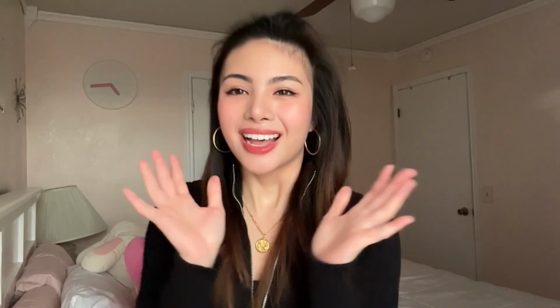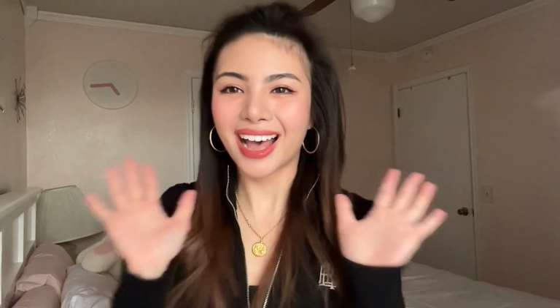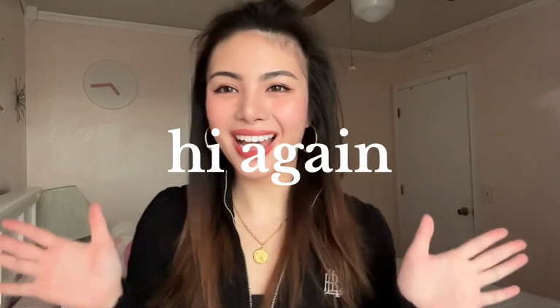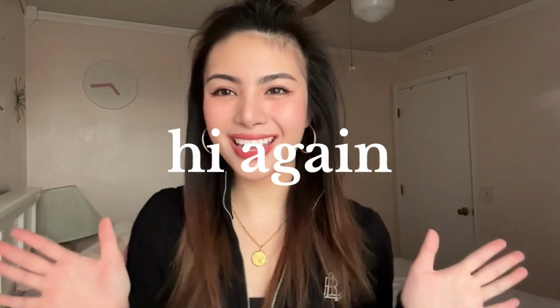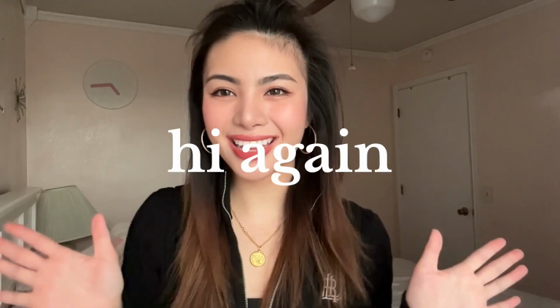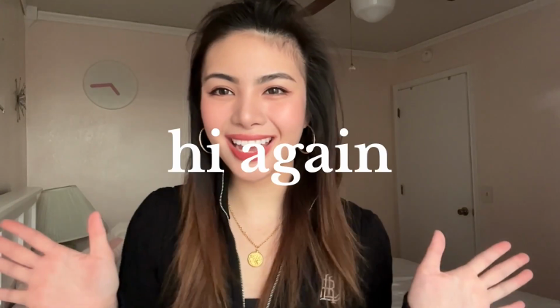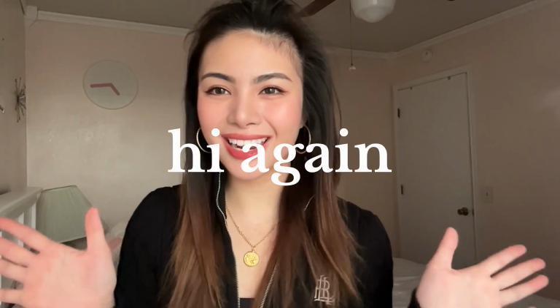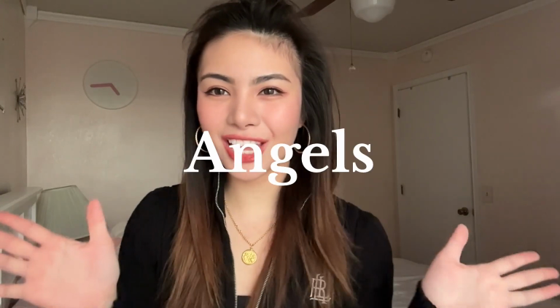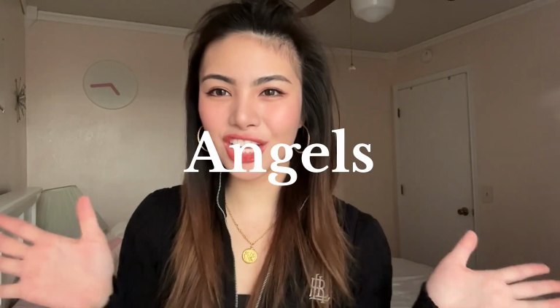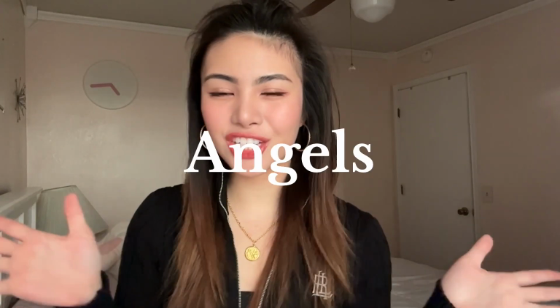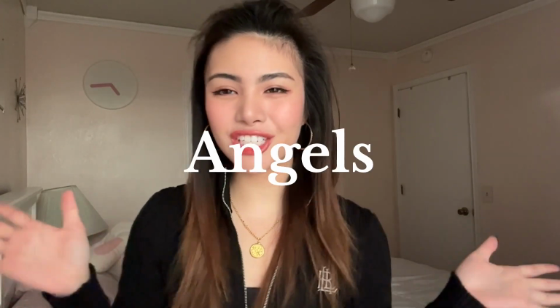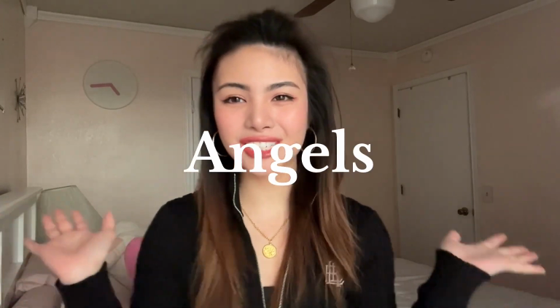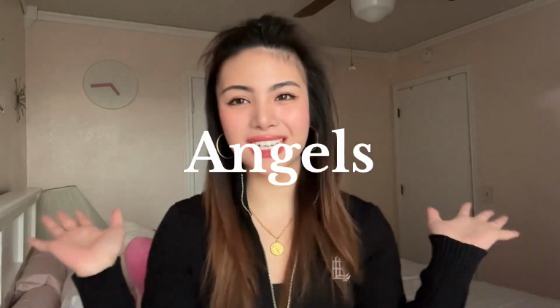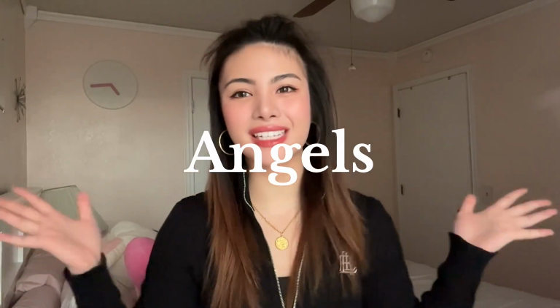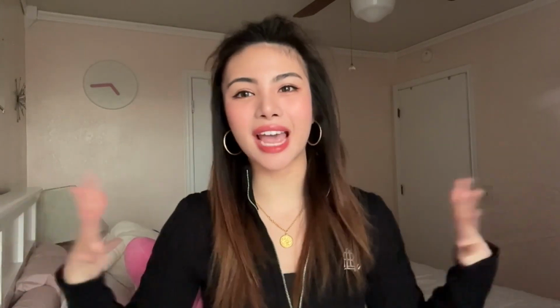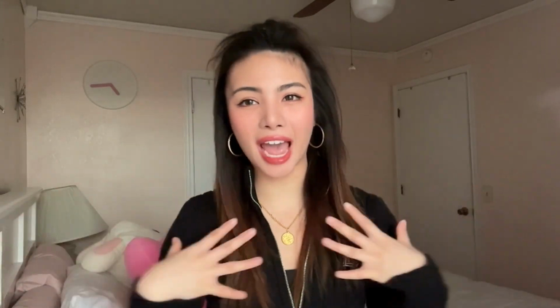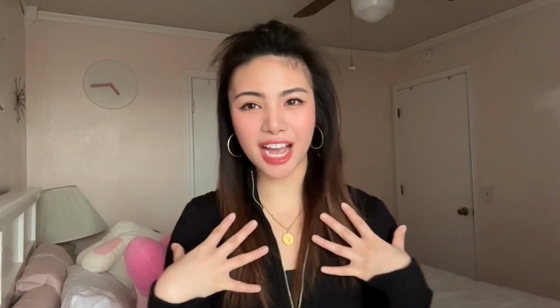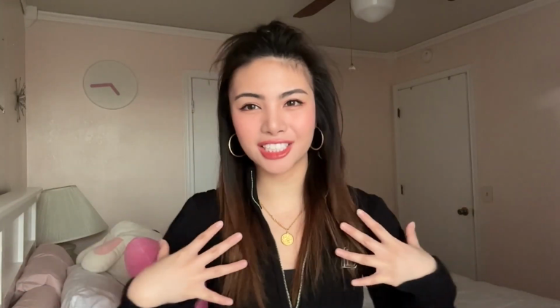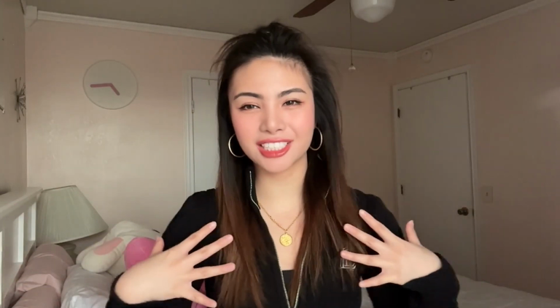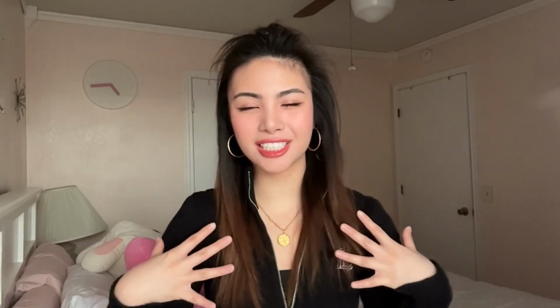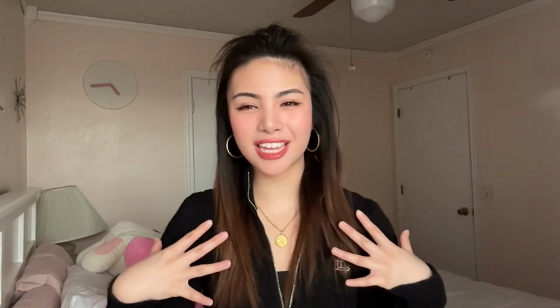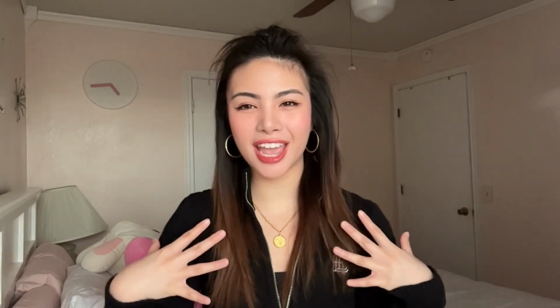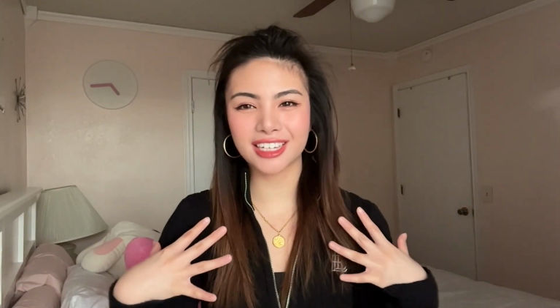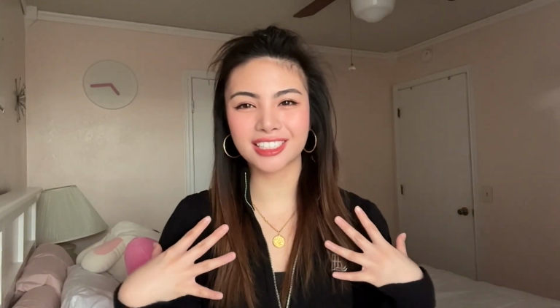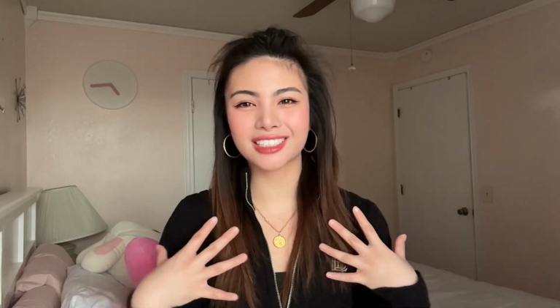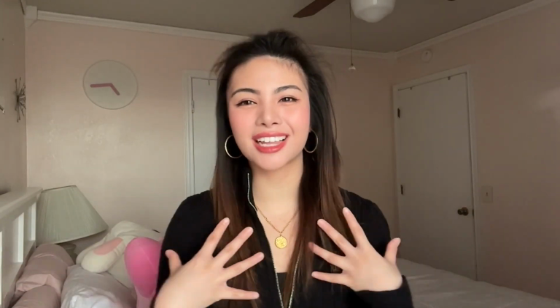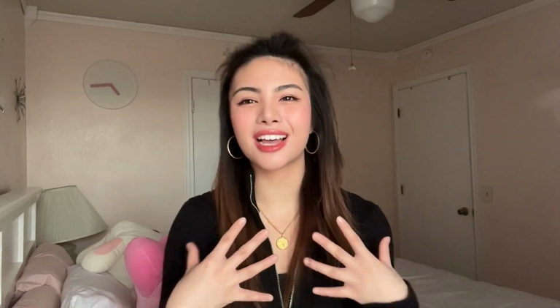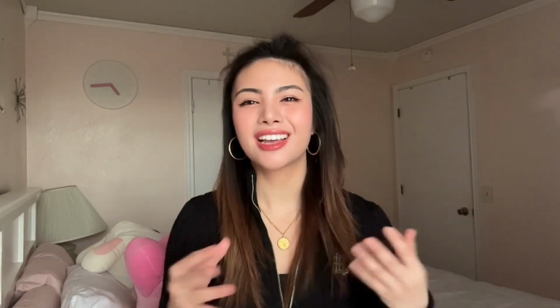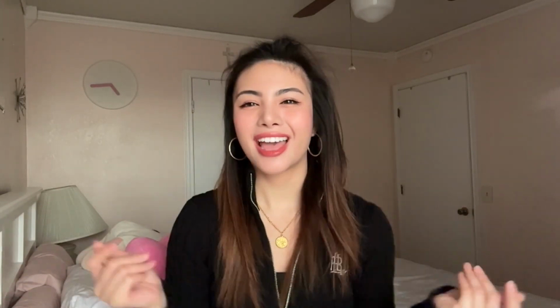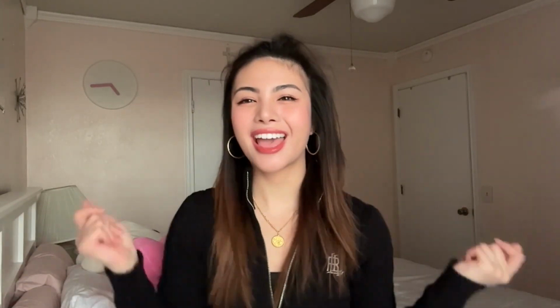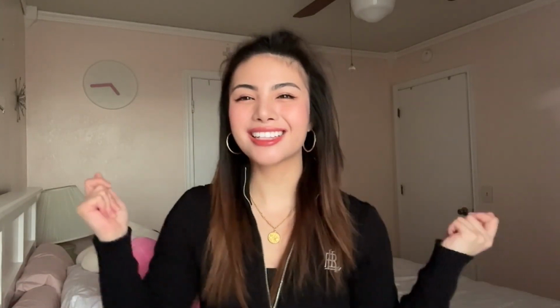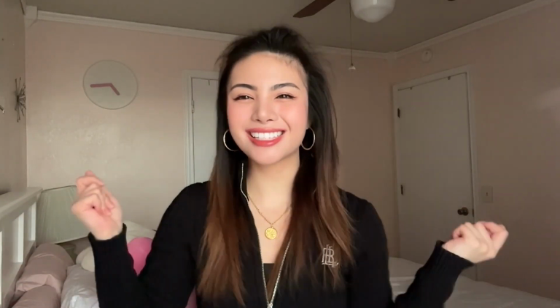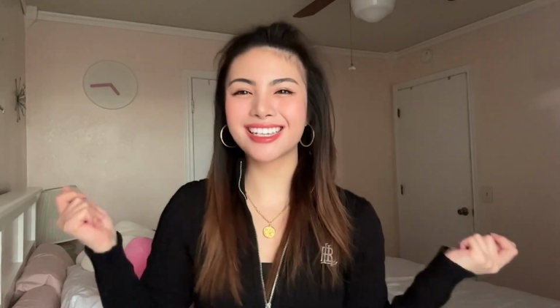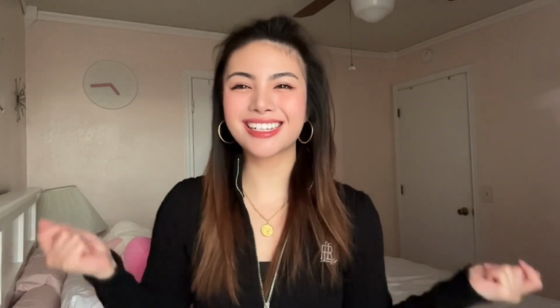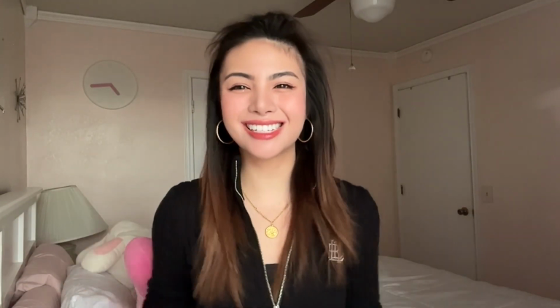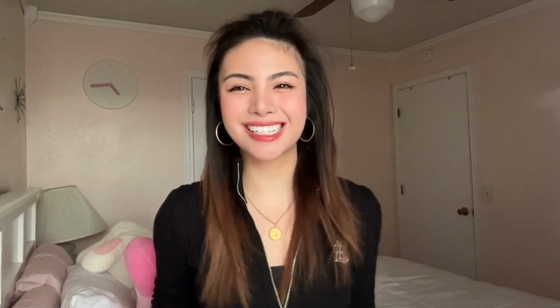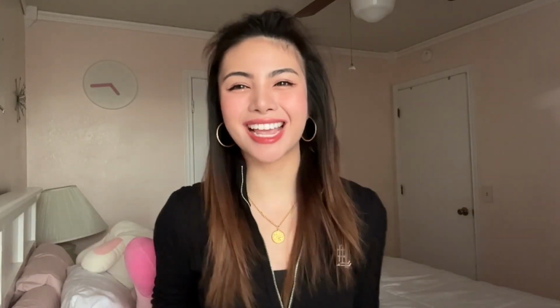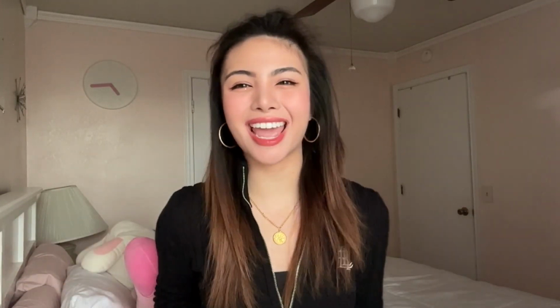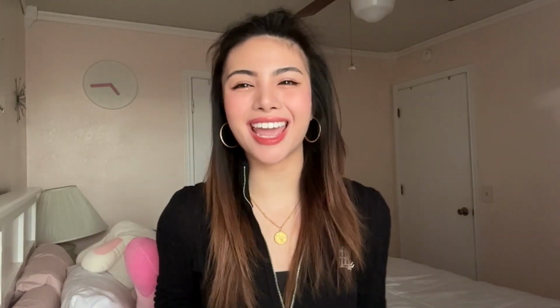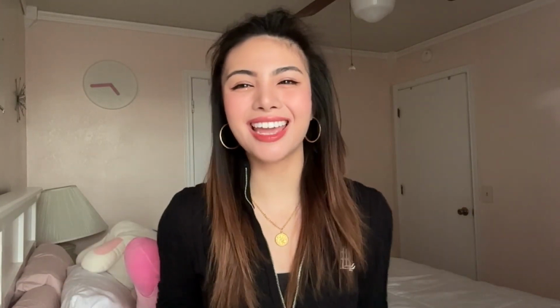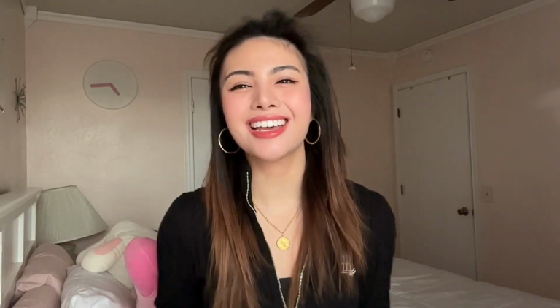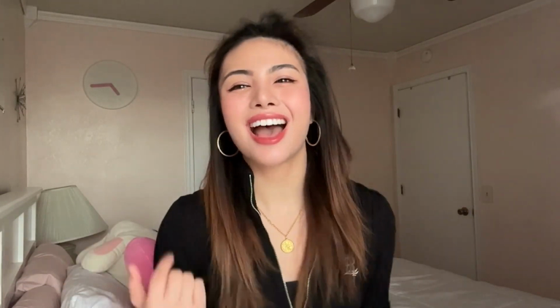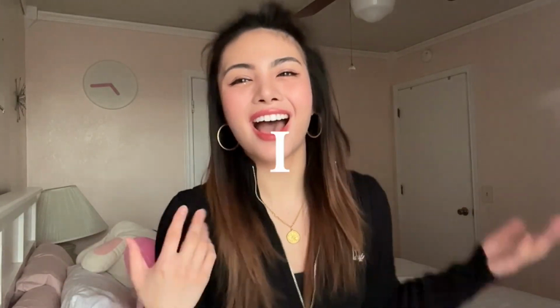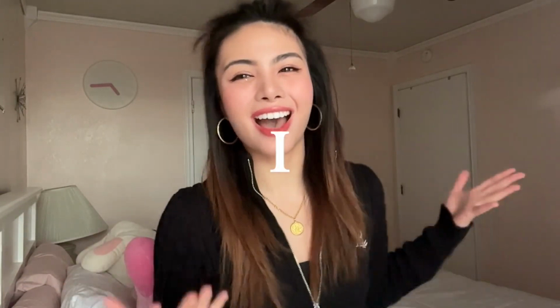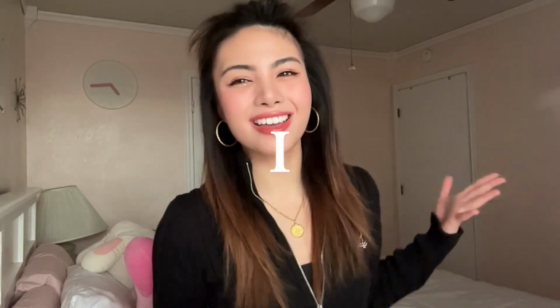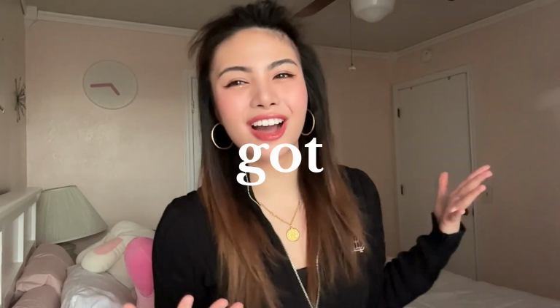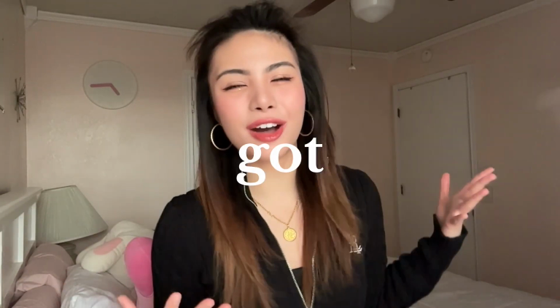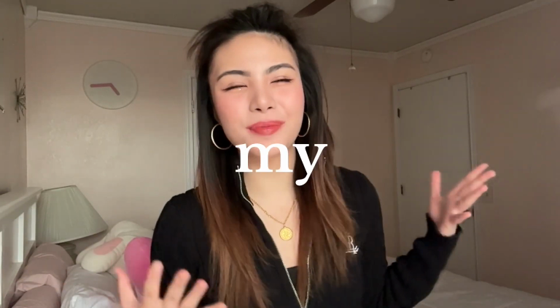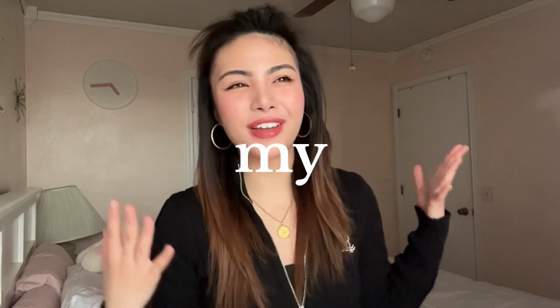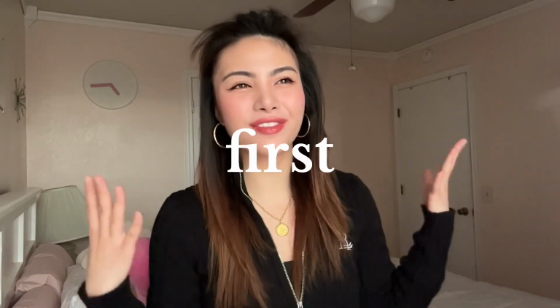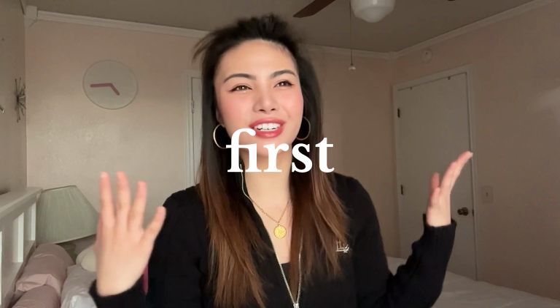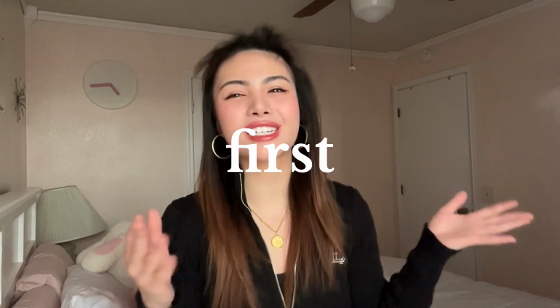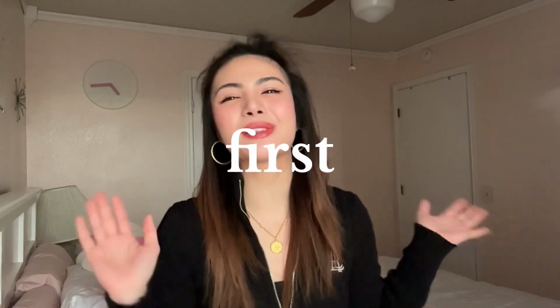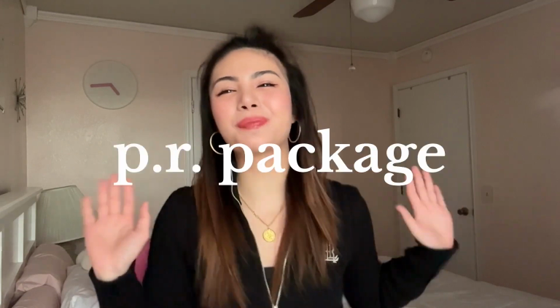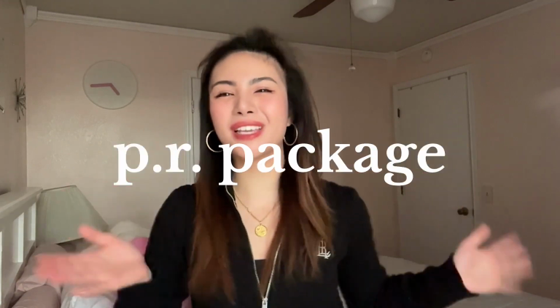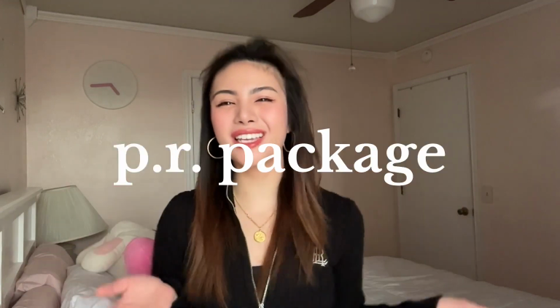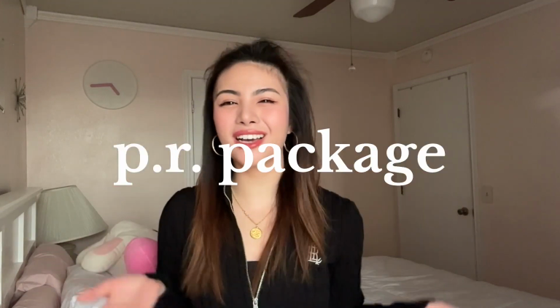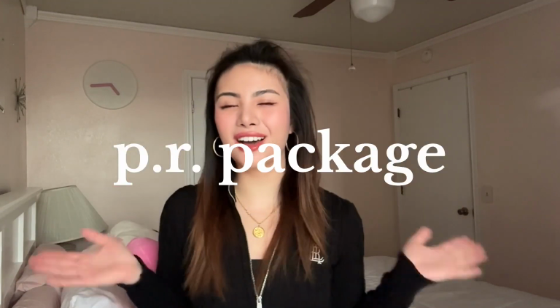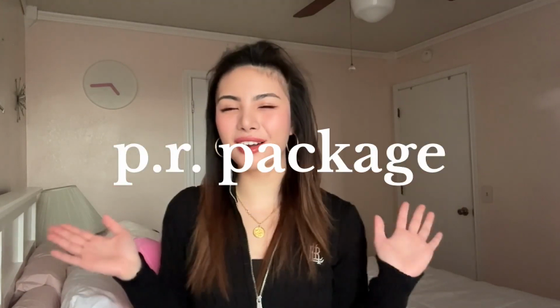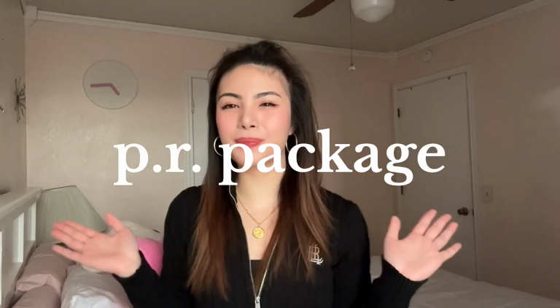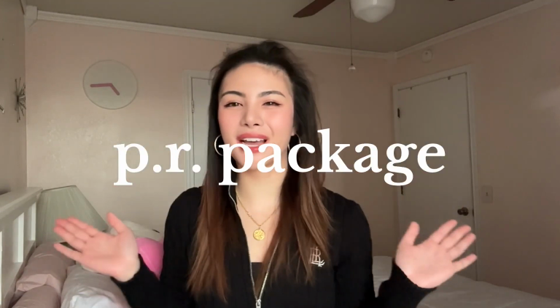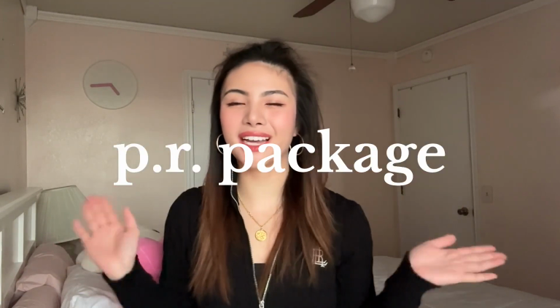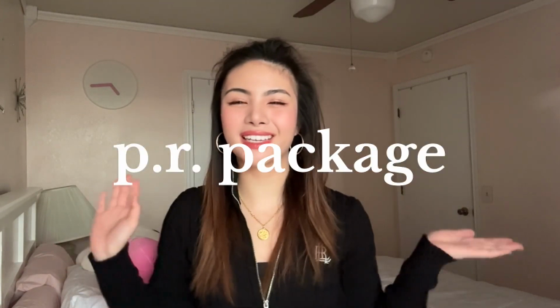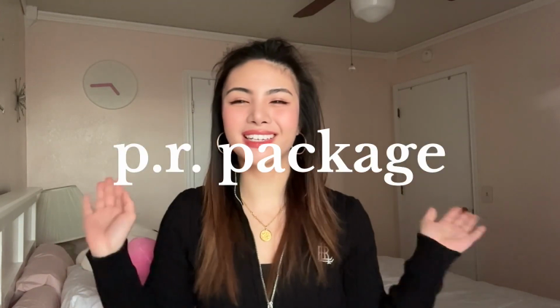Hi again, angels! It's actually Angela, and today I got my first PR package!